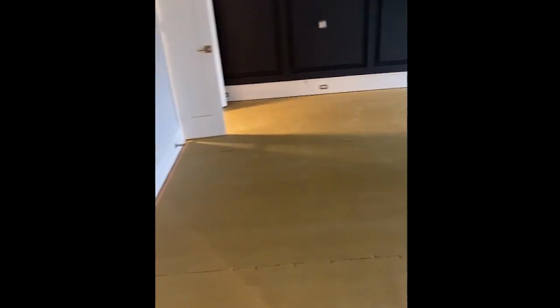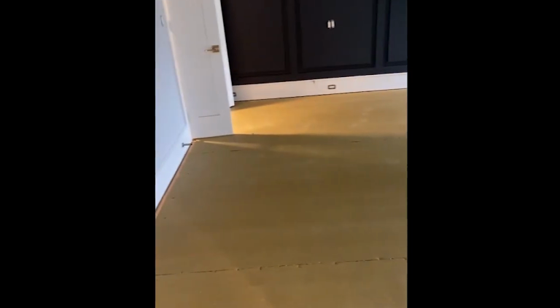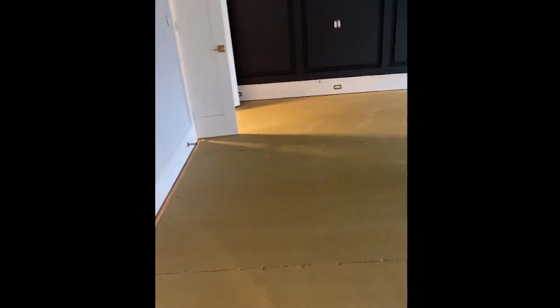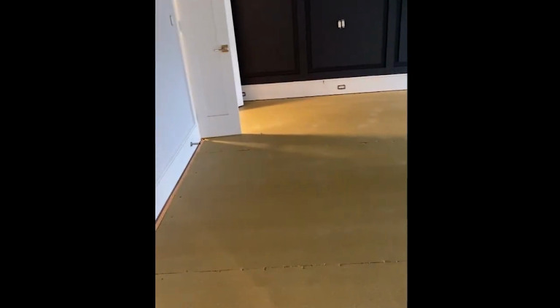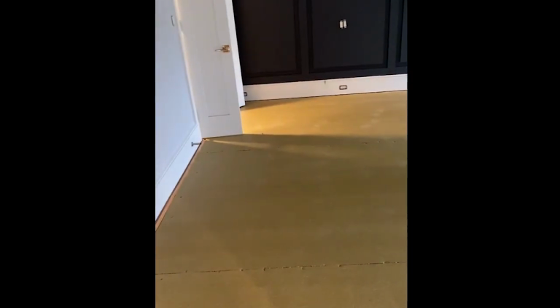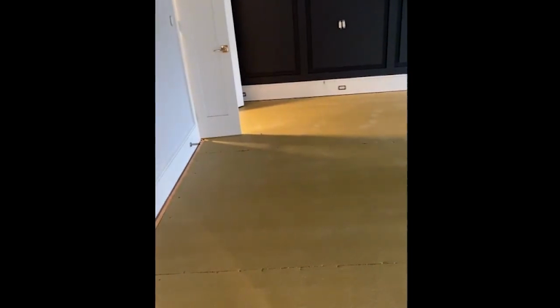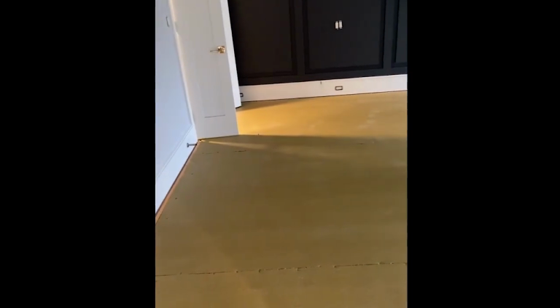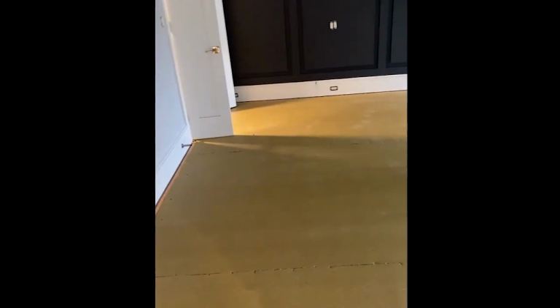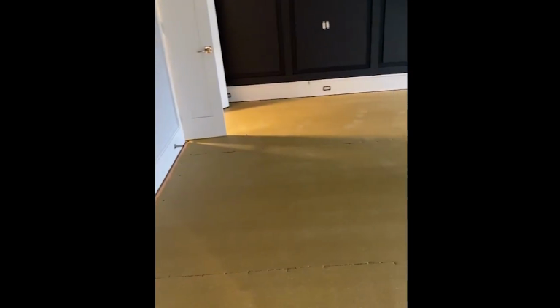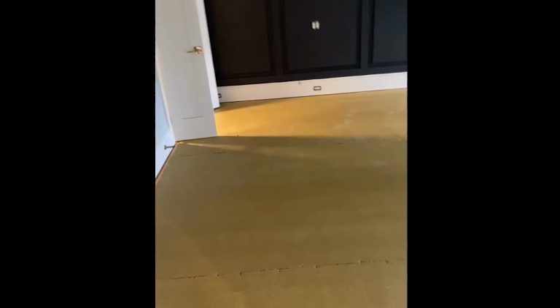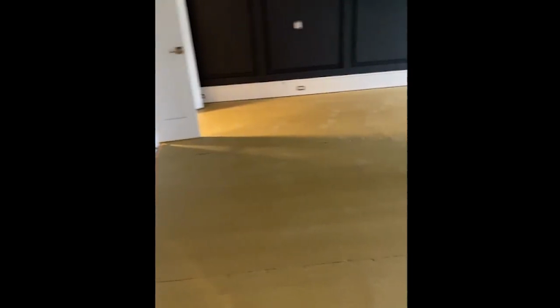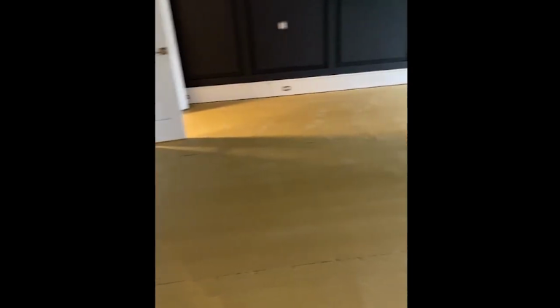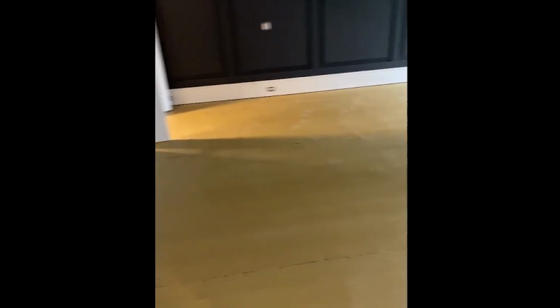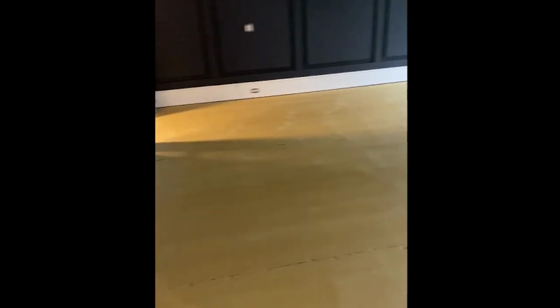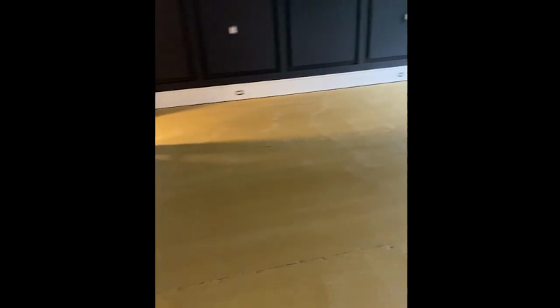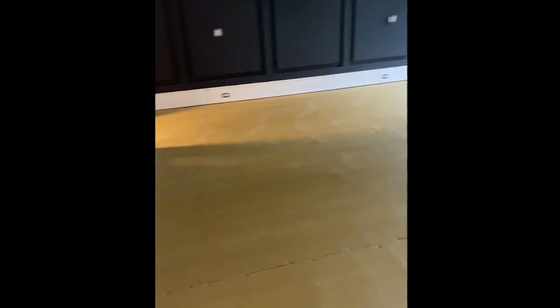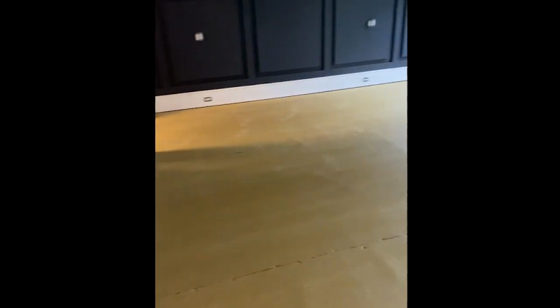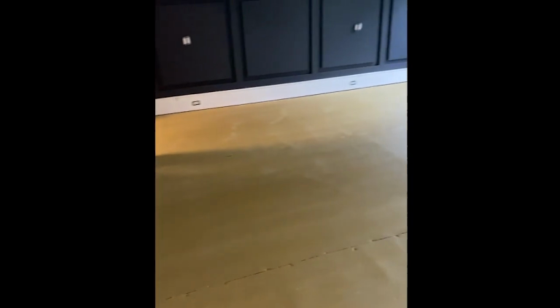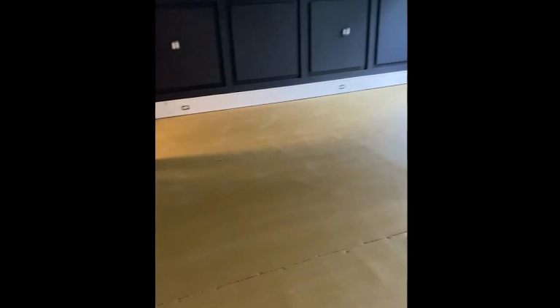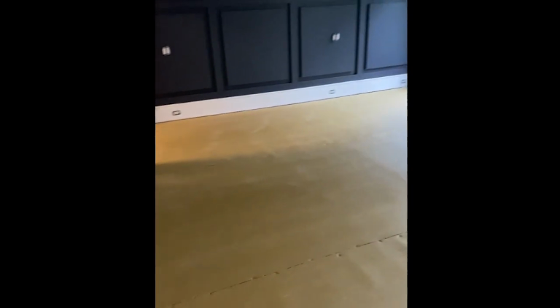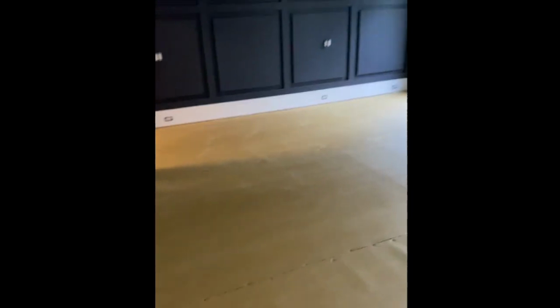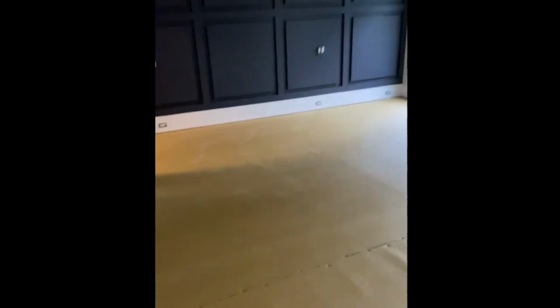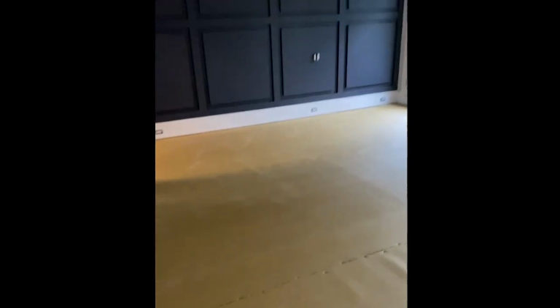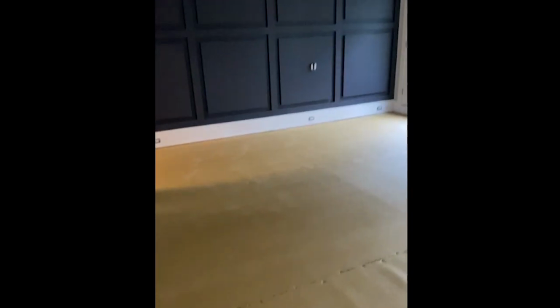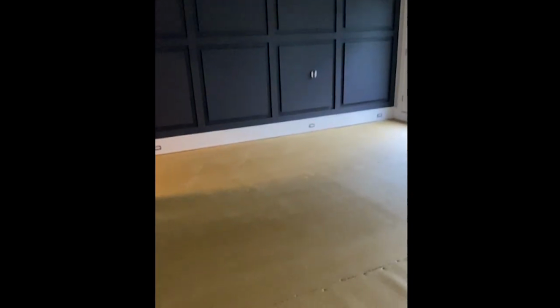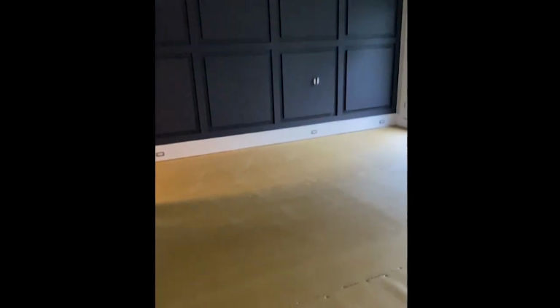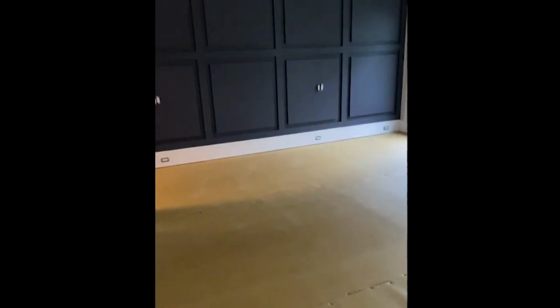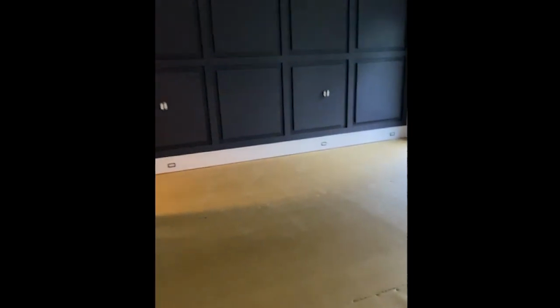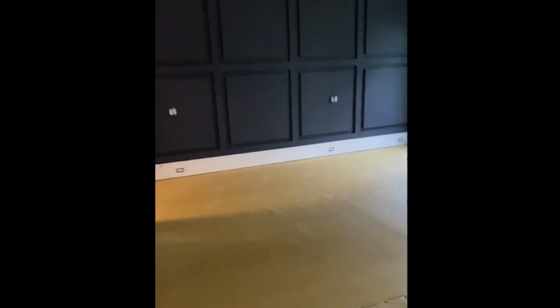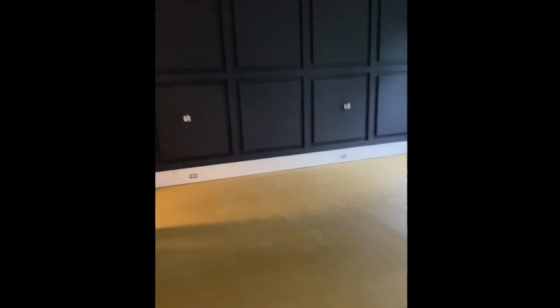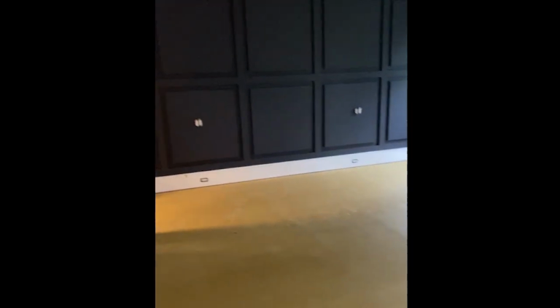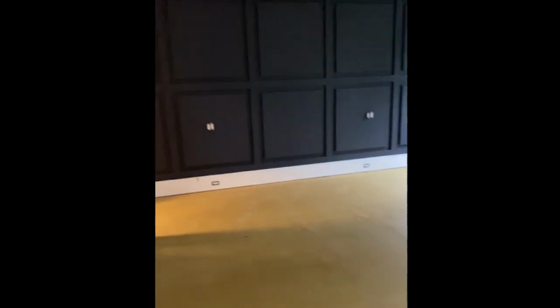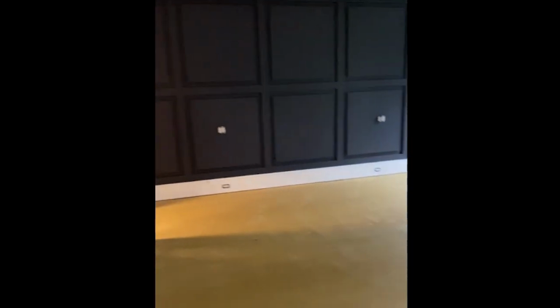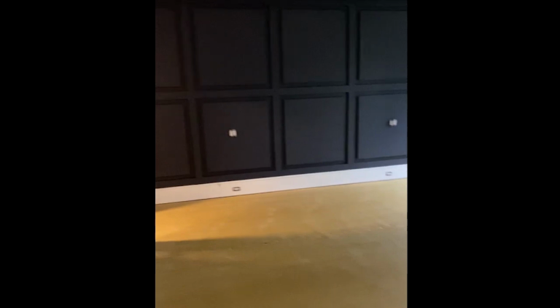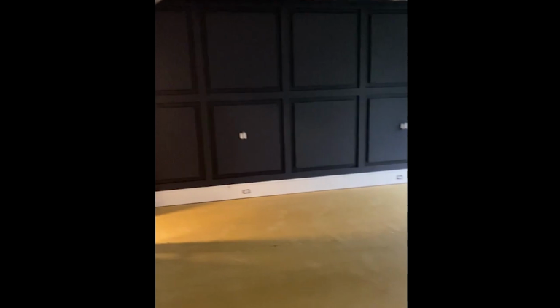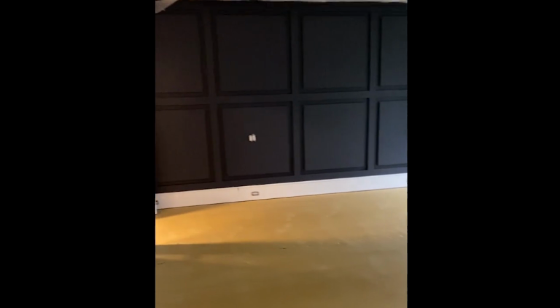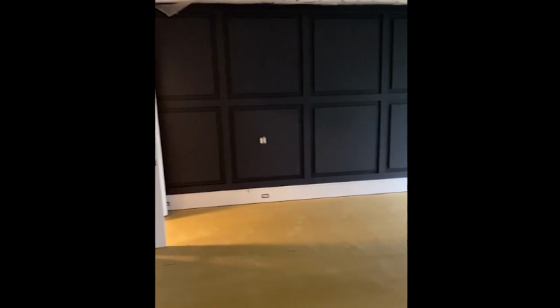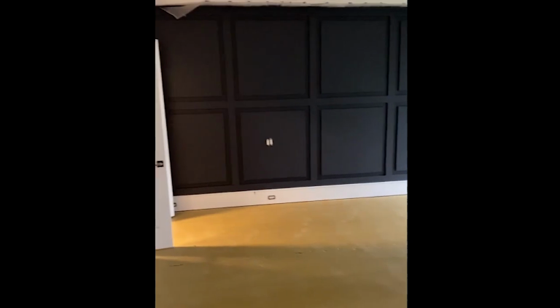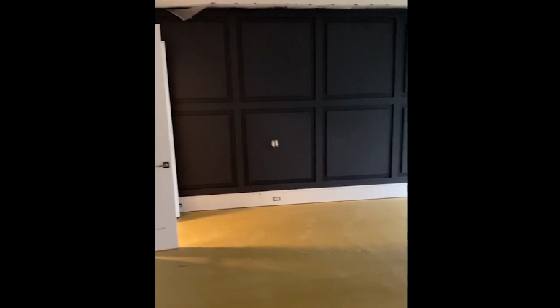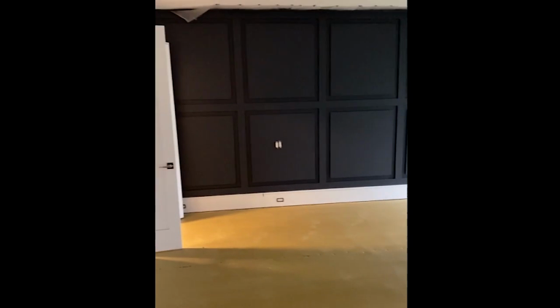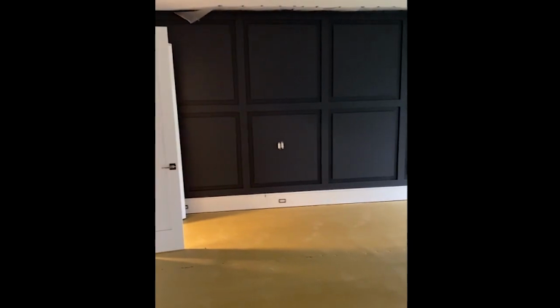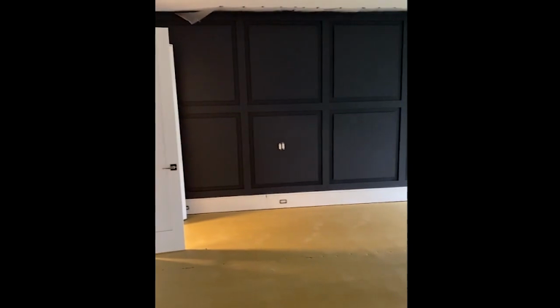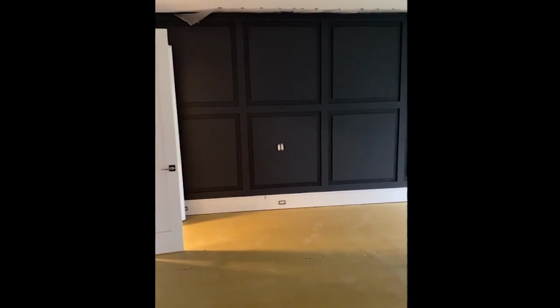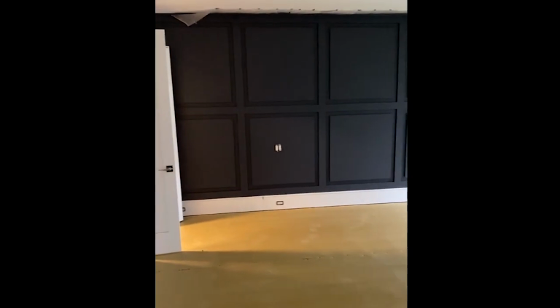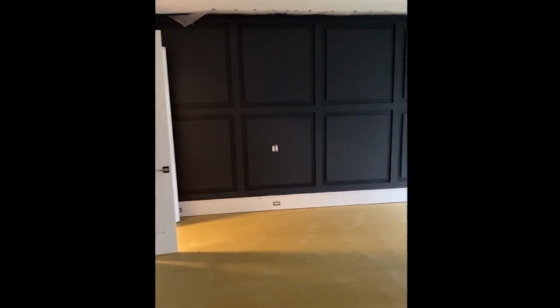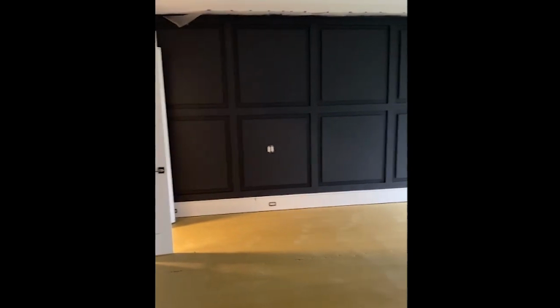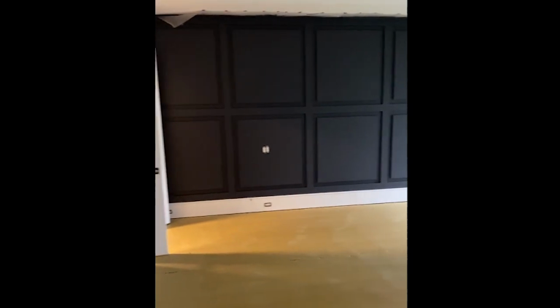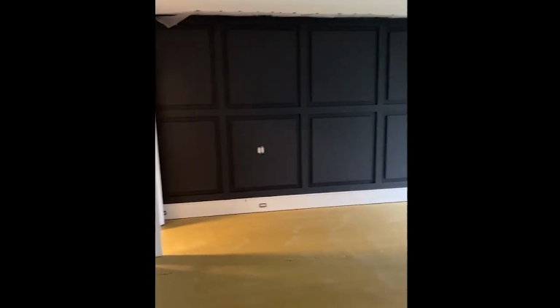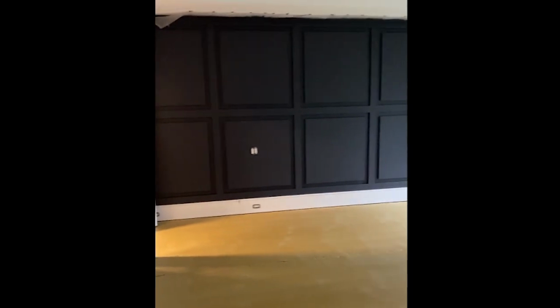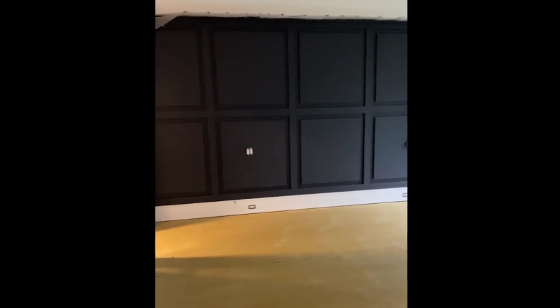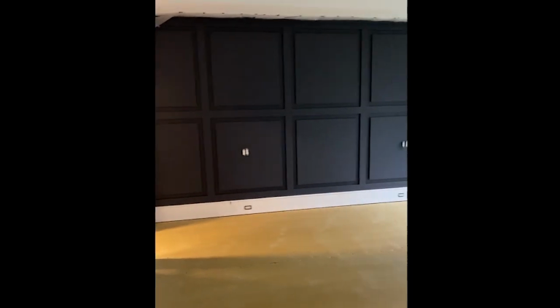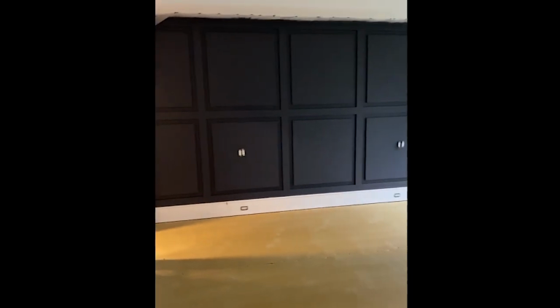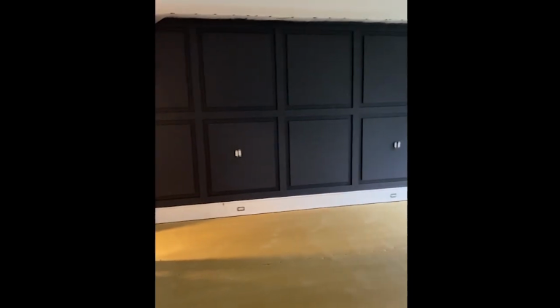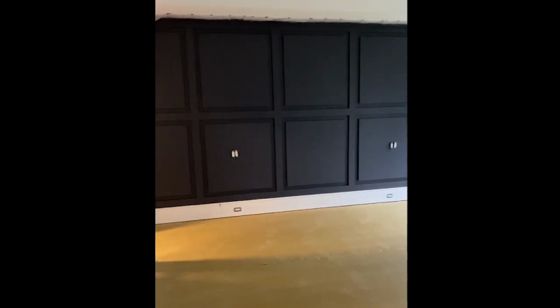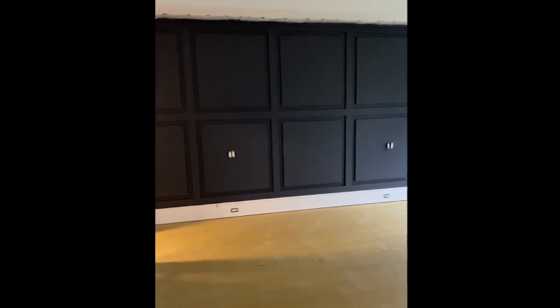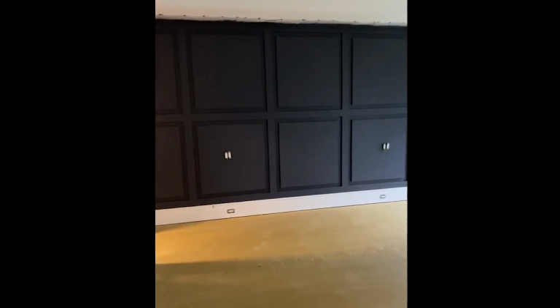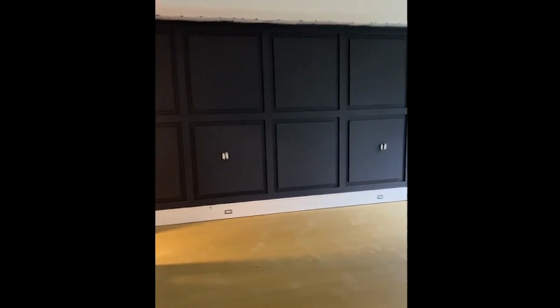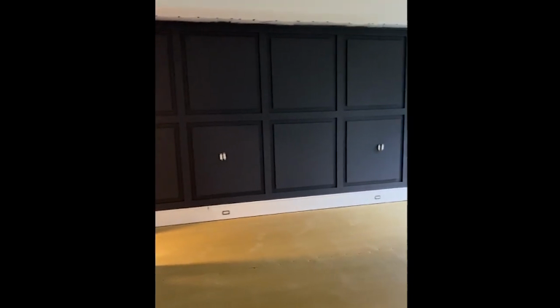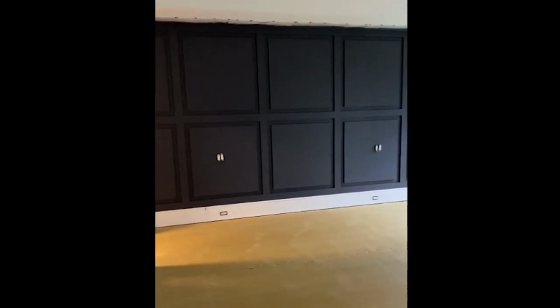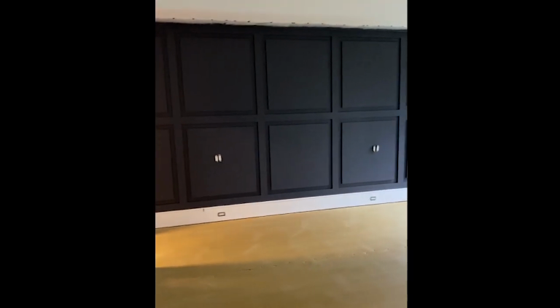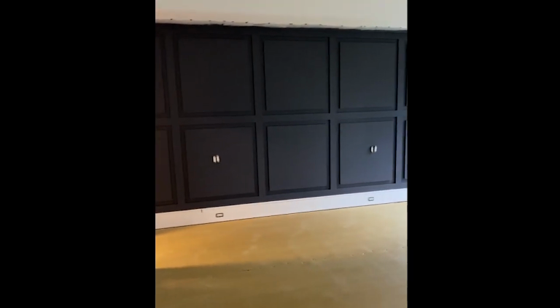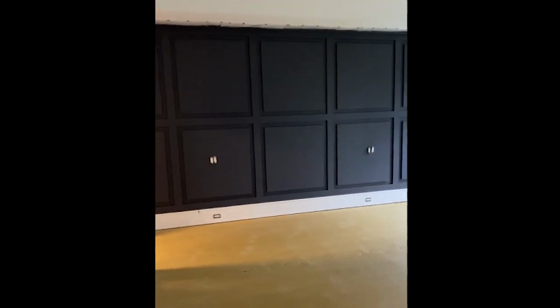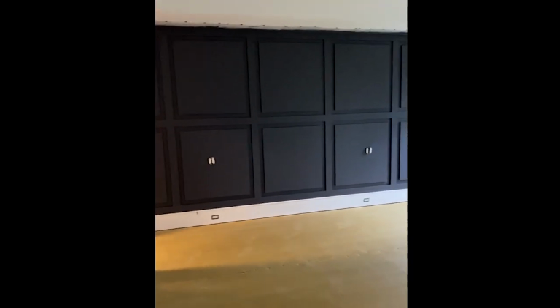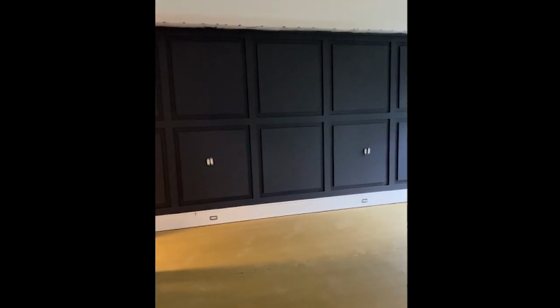By the end of day tomorrow we're going to have all our carpets in. Look at that gorgeous wall — oh I love it! Oh la la is right!